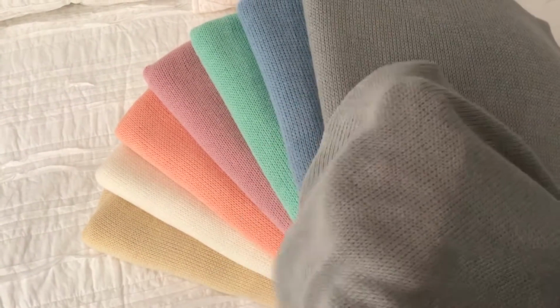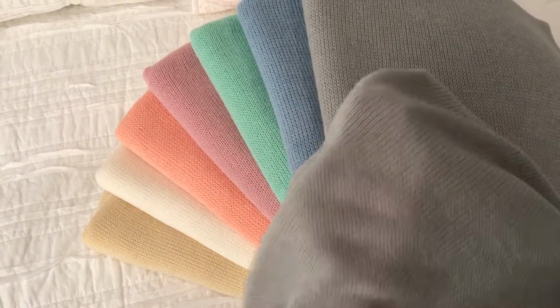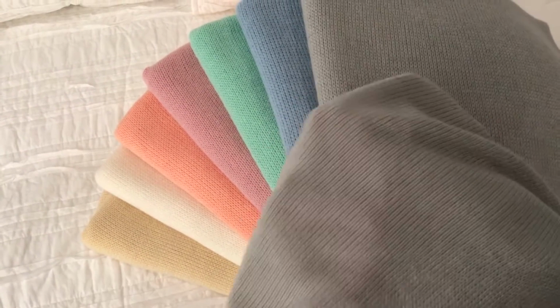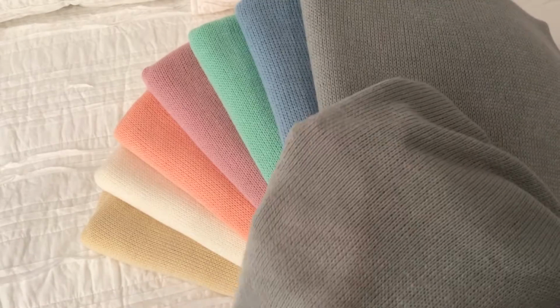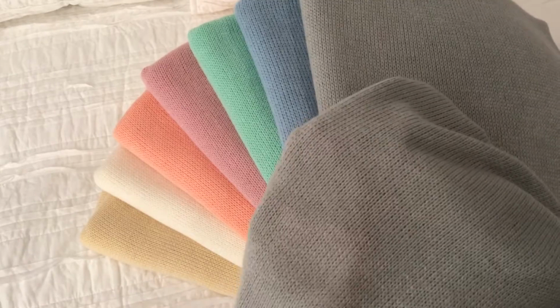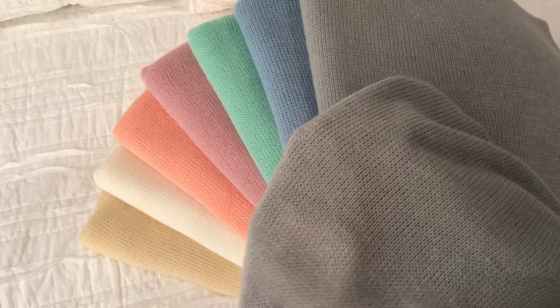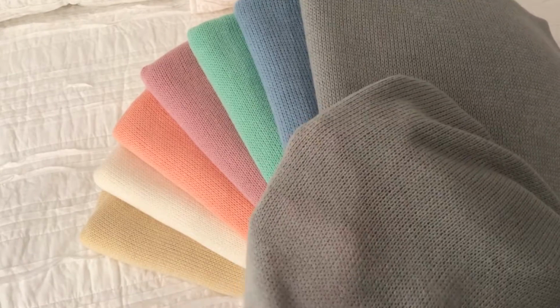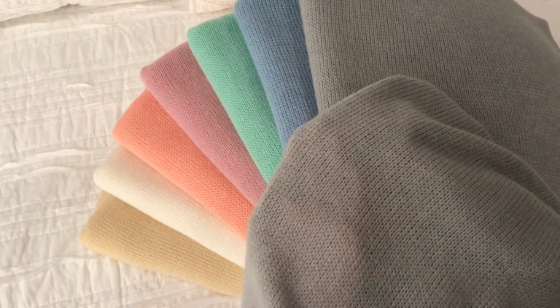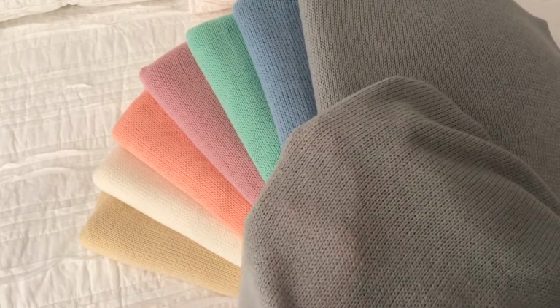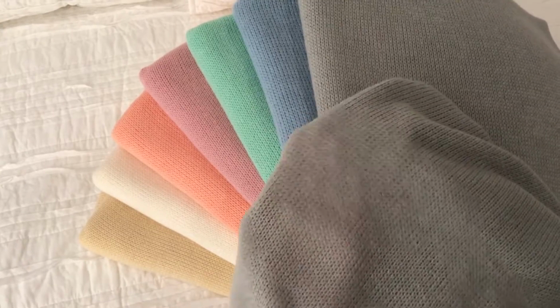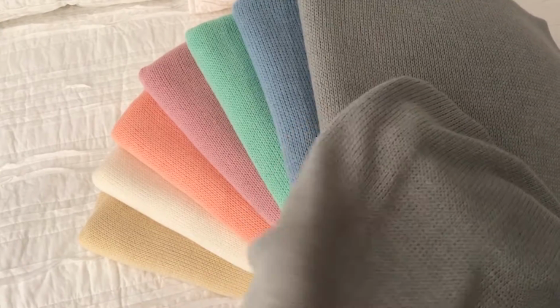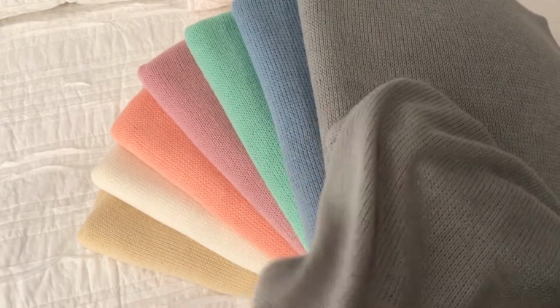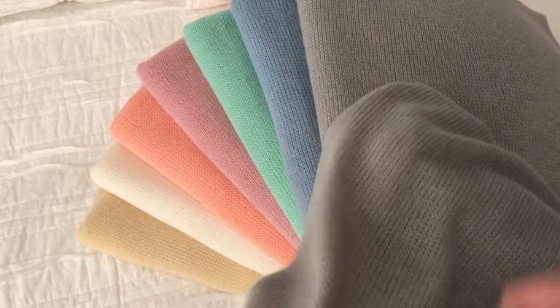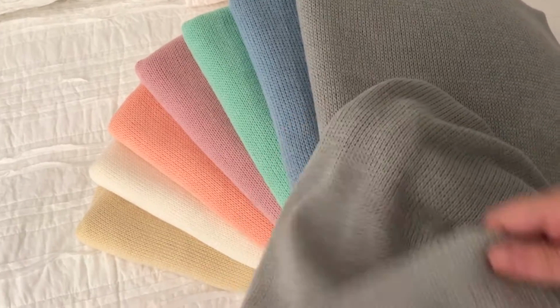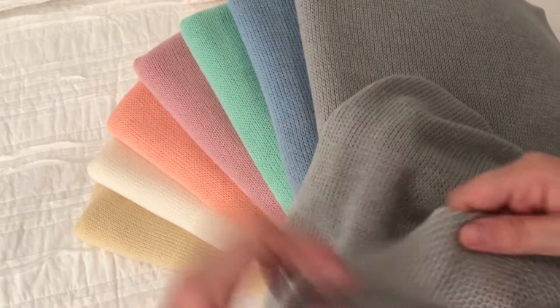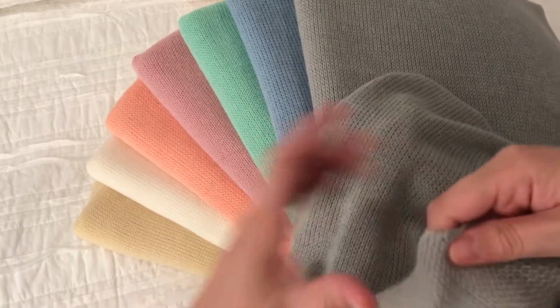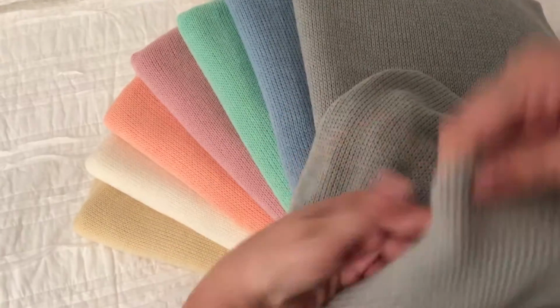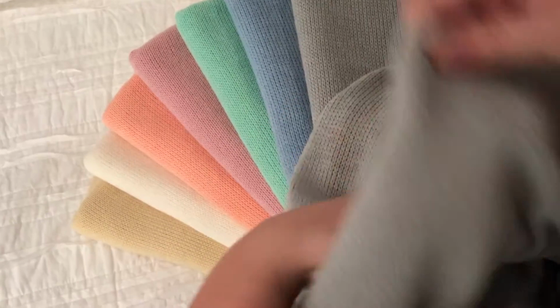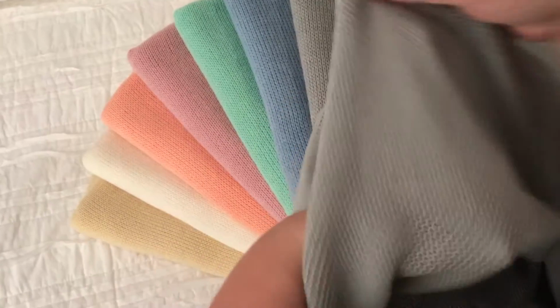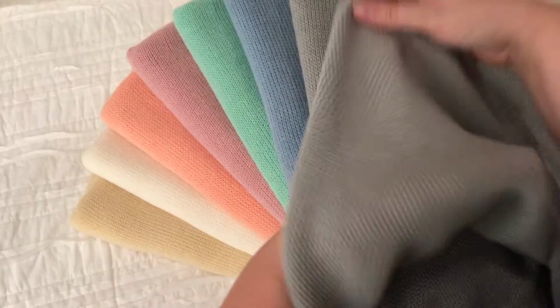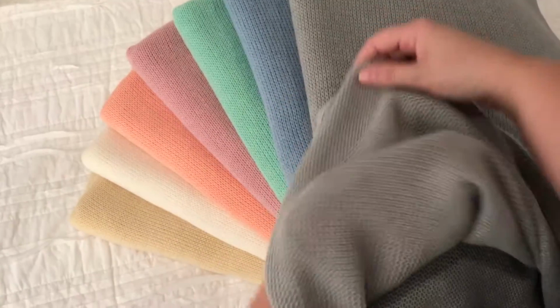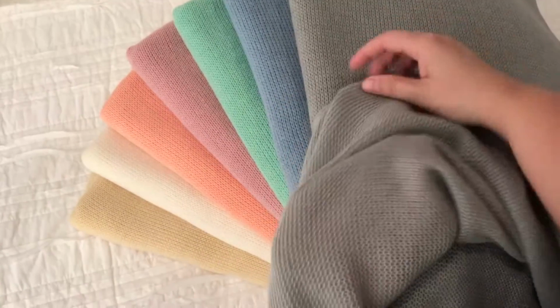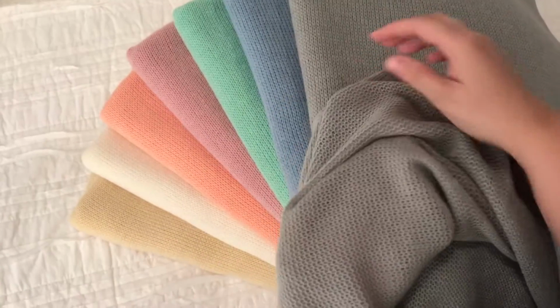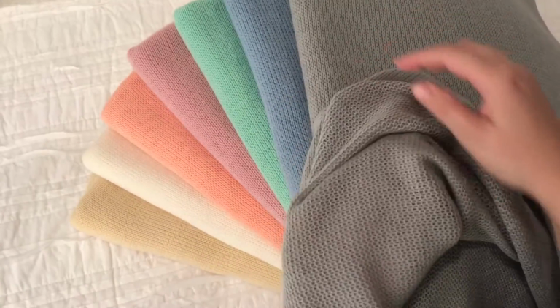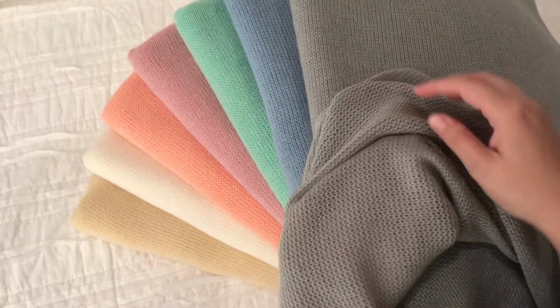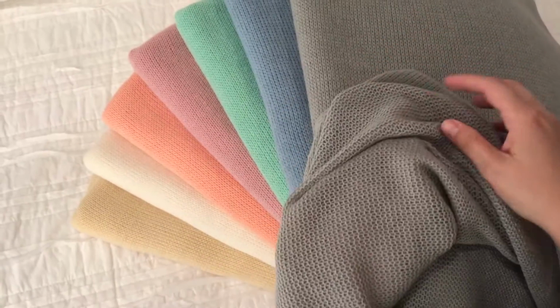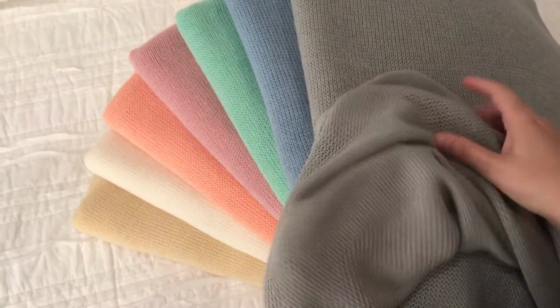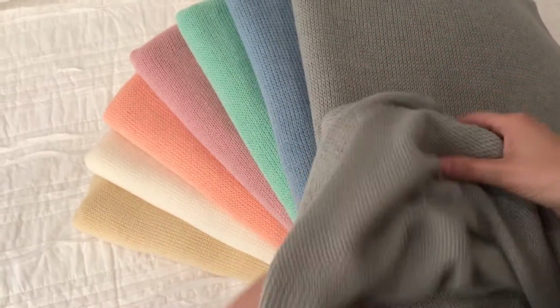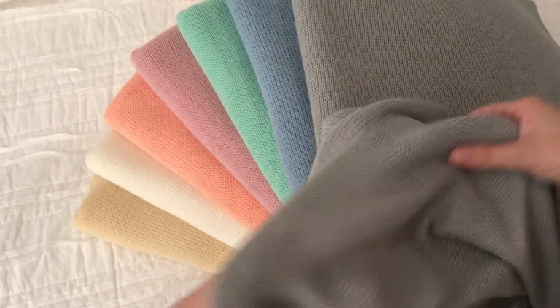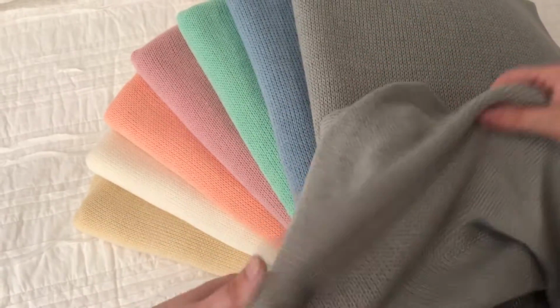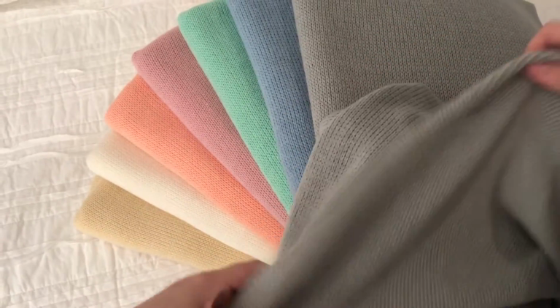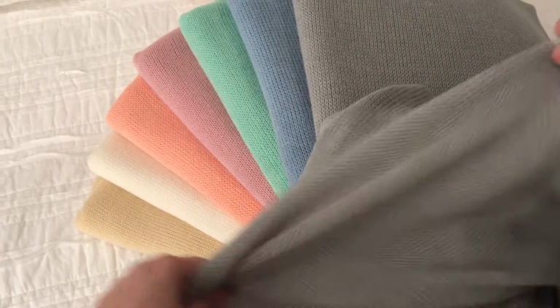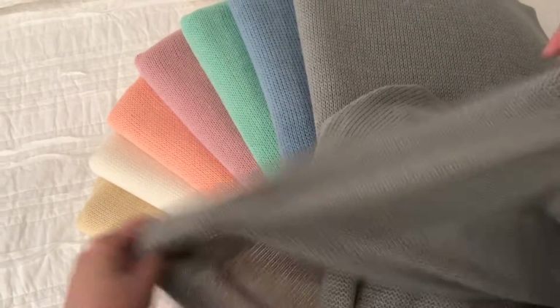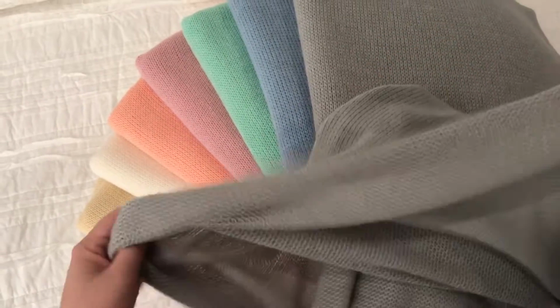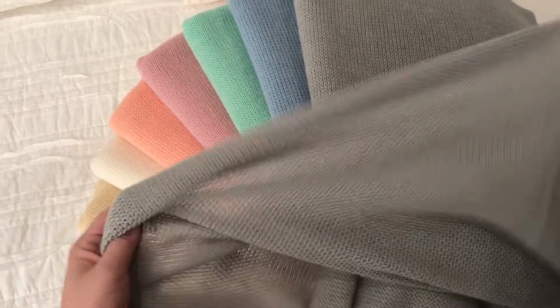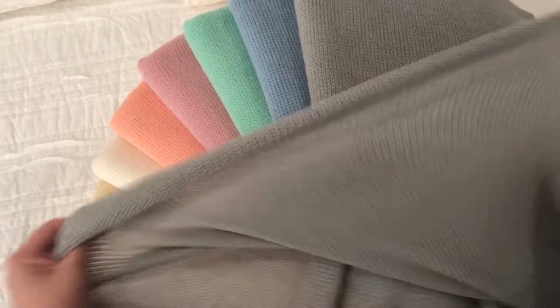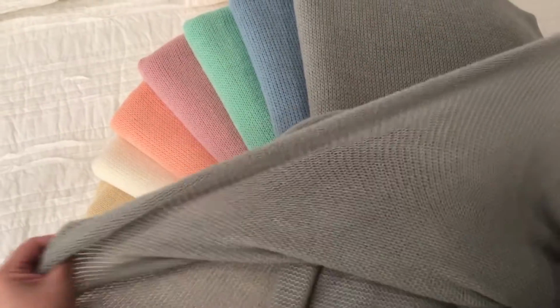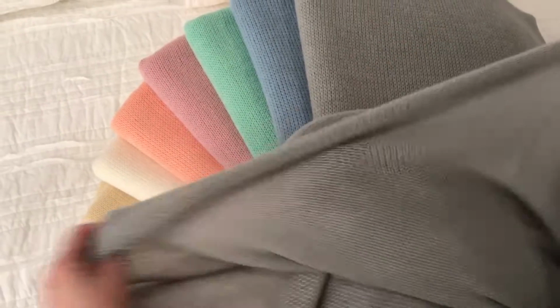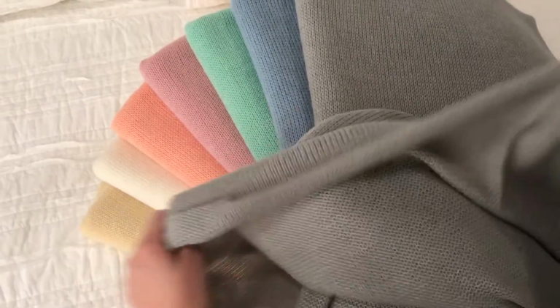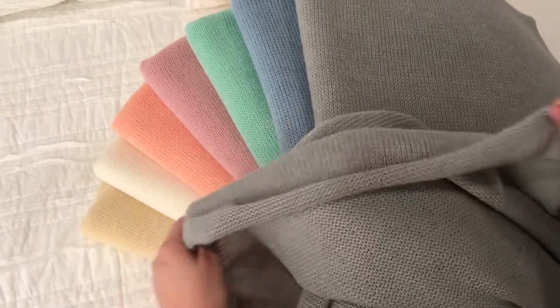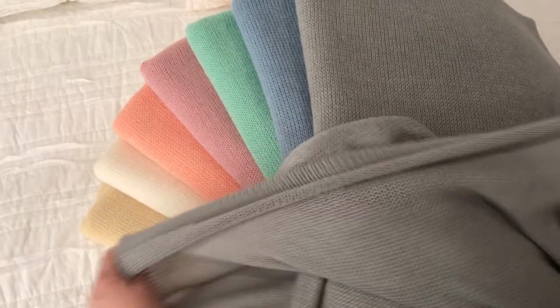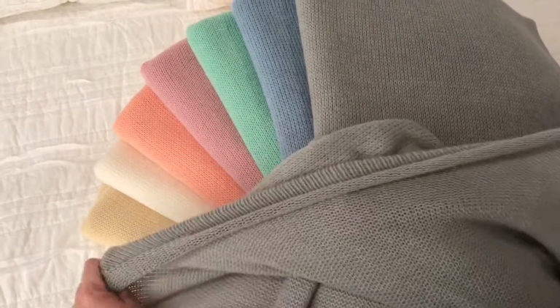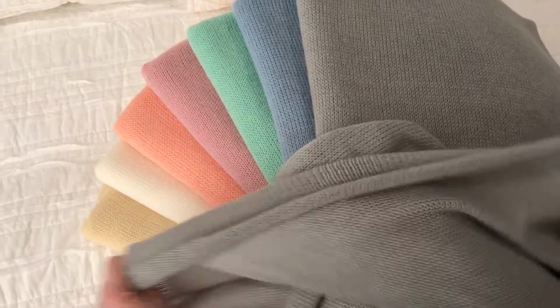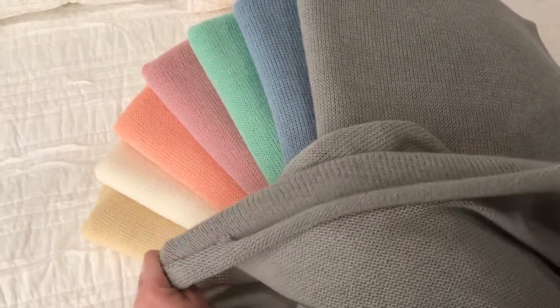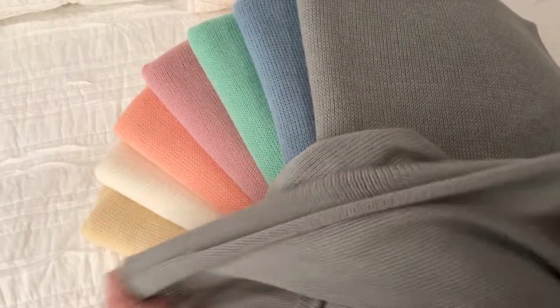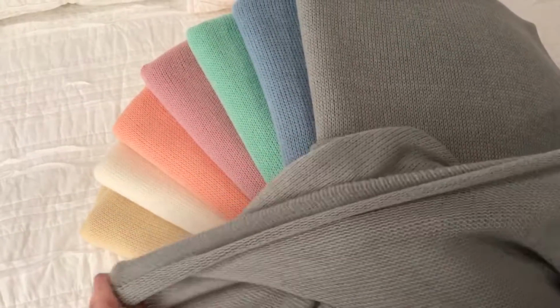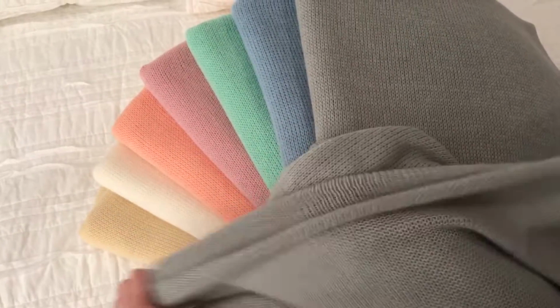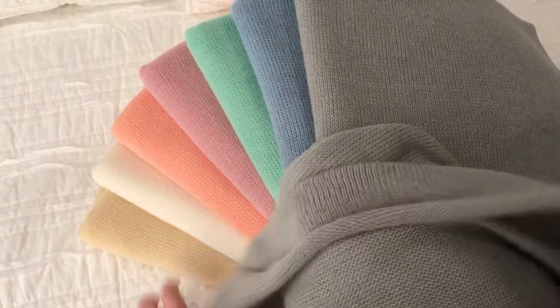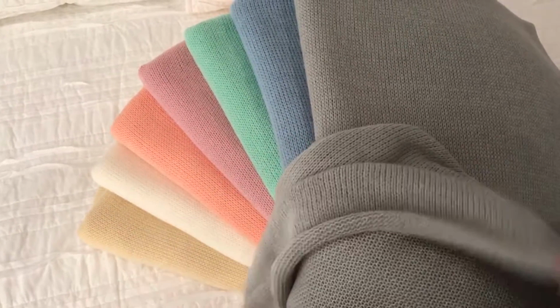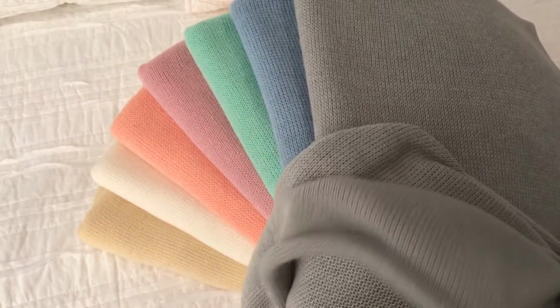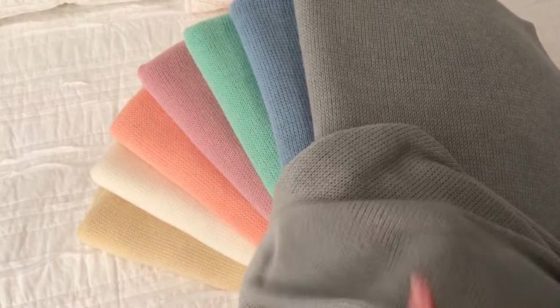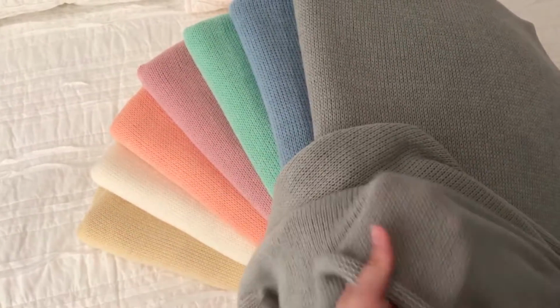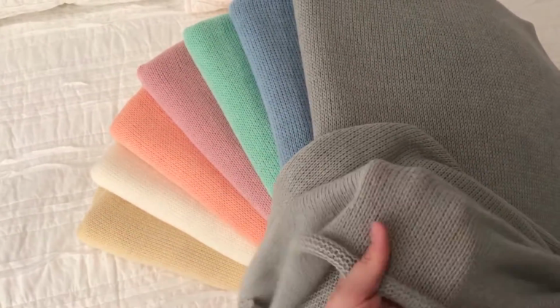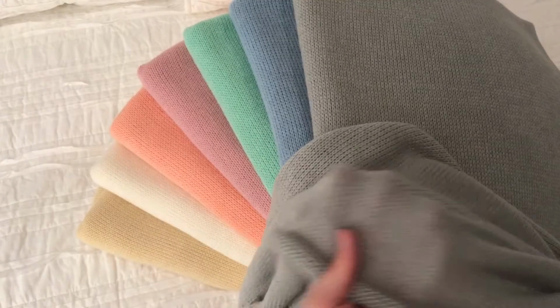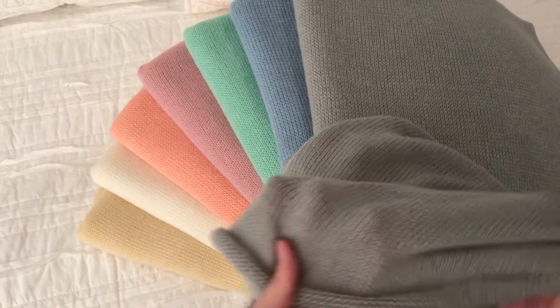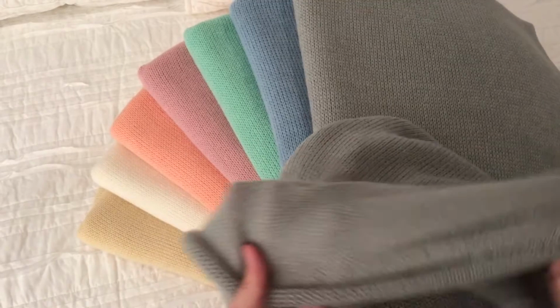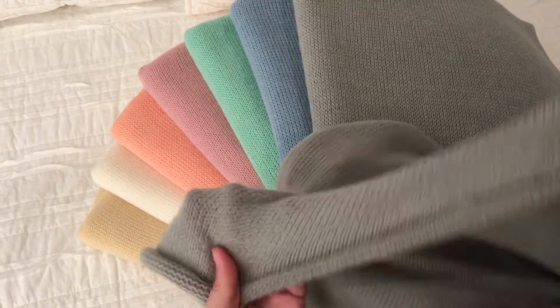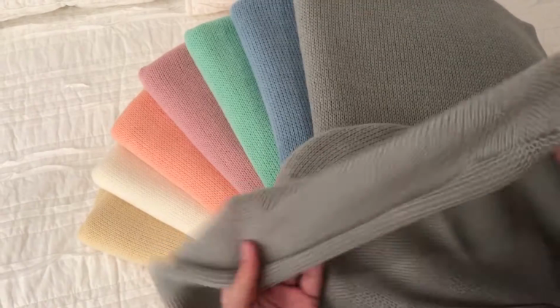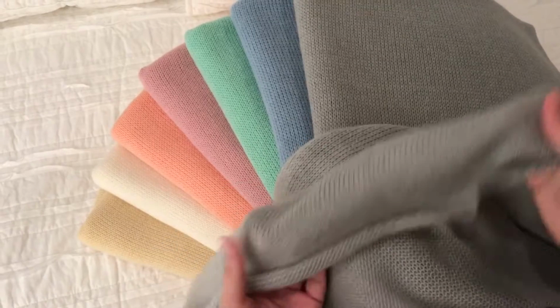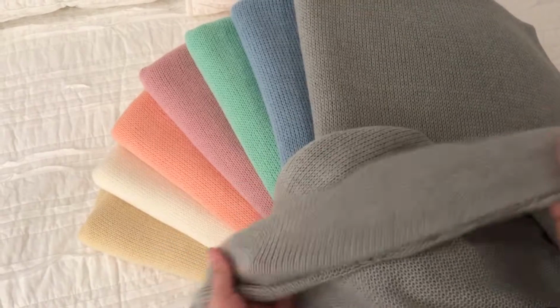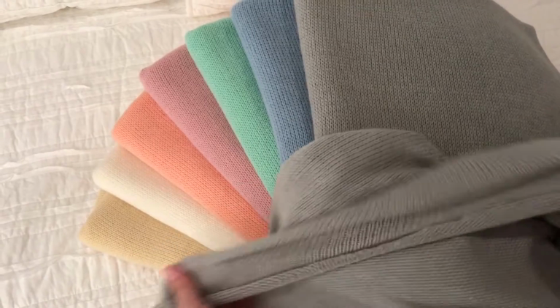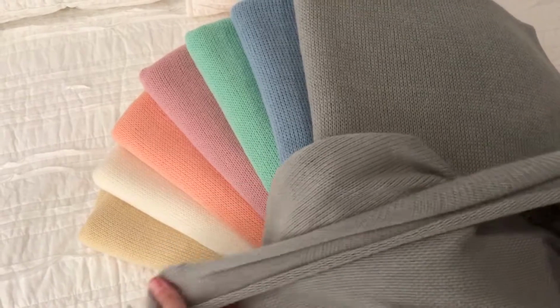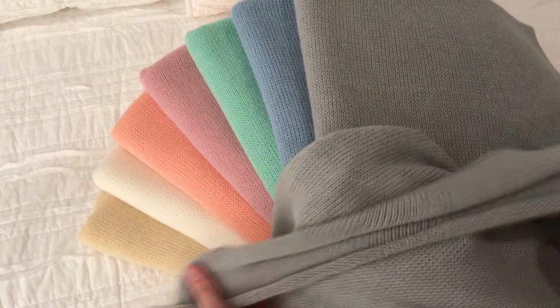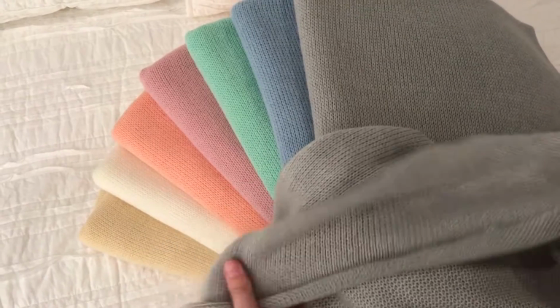Here's what it looks like with my hand underneath. Both sides are amazing and check out the stretch. It's absolutely incredible.